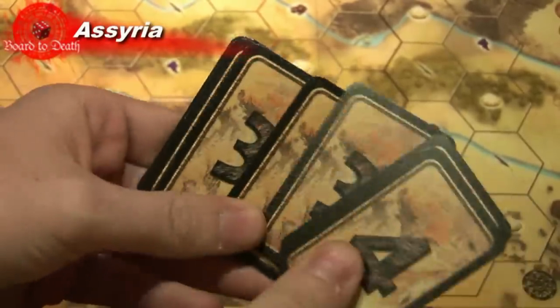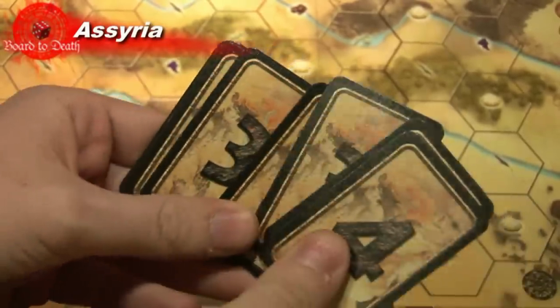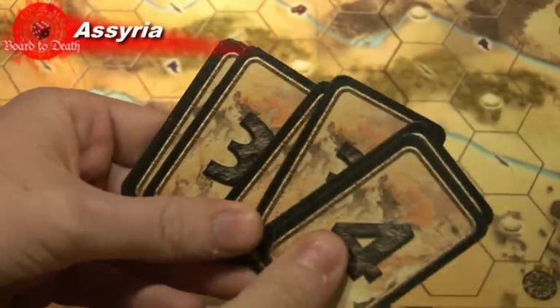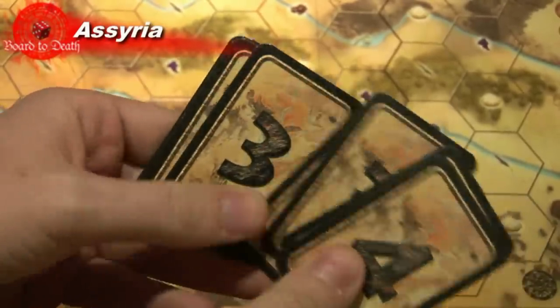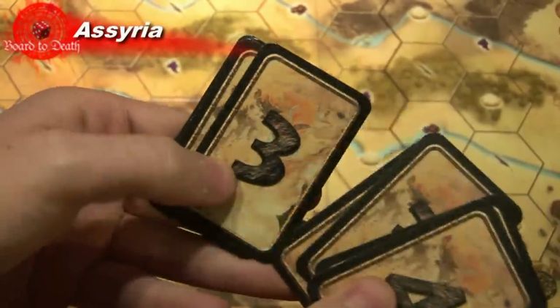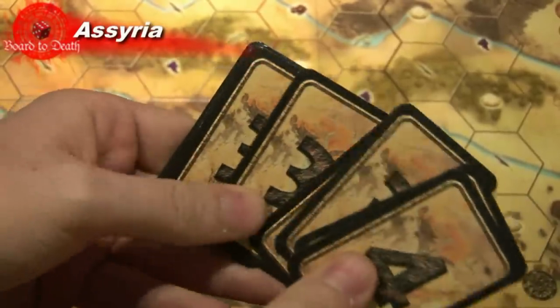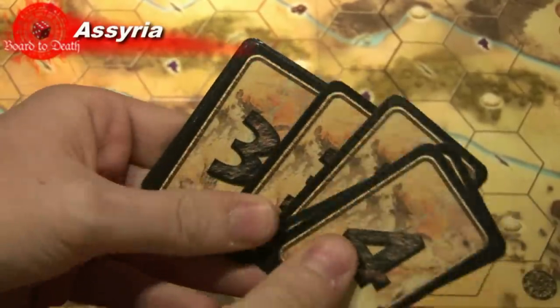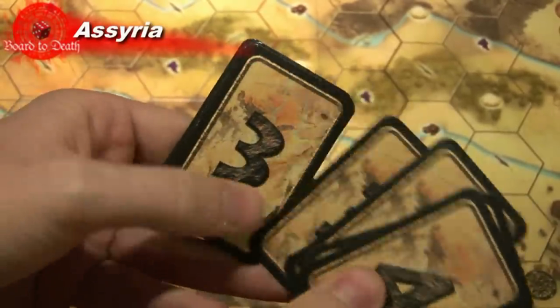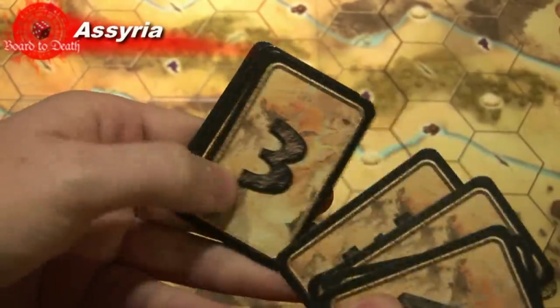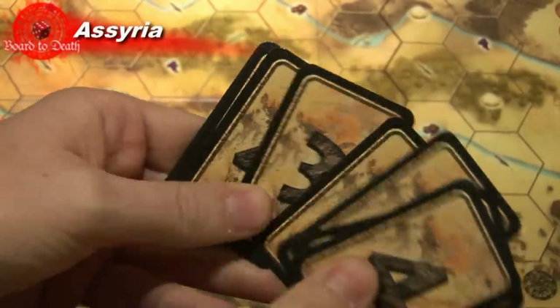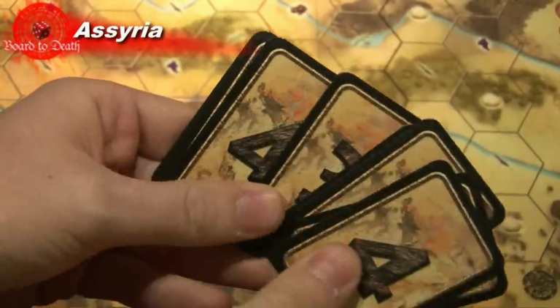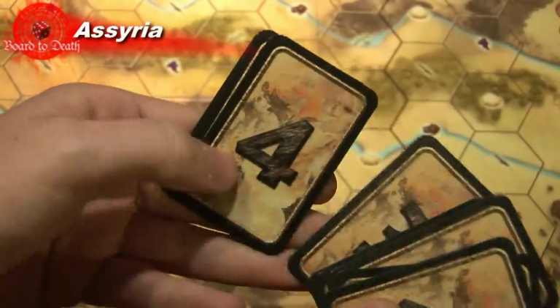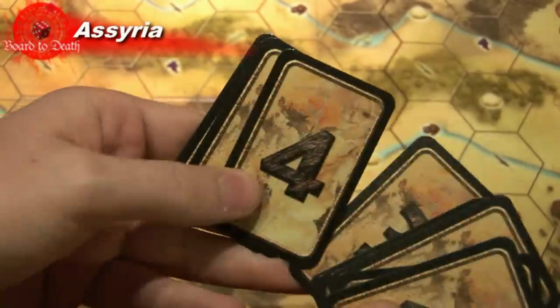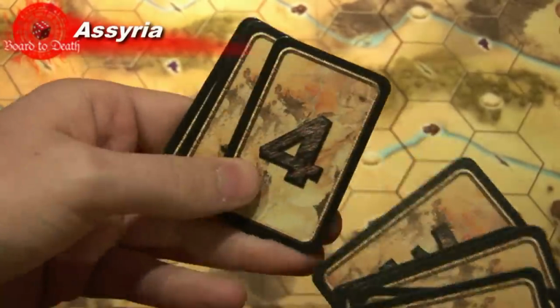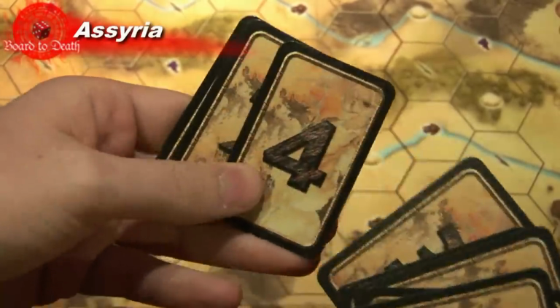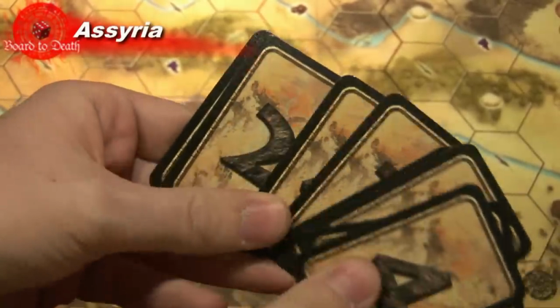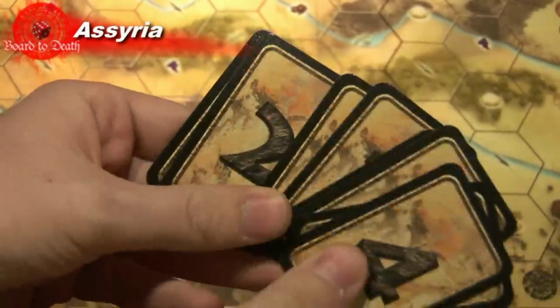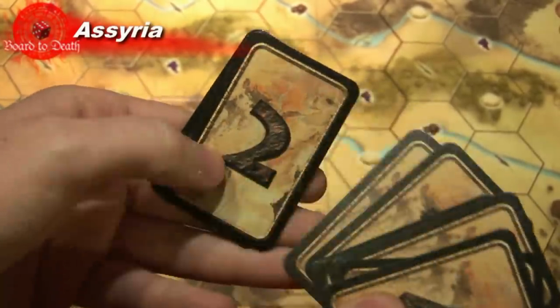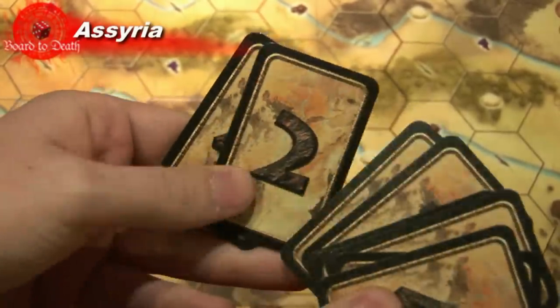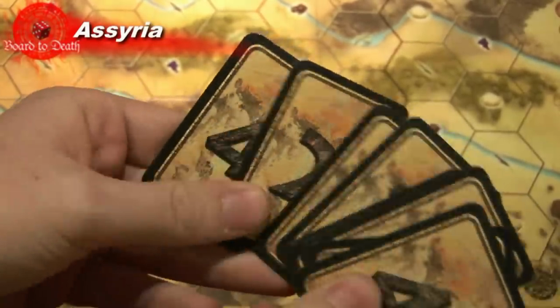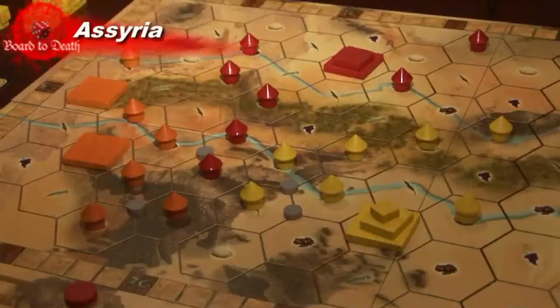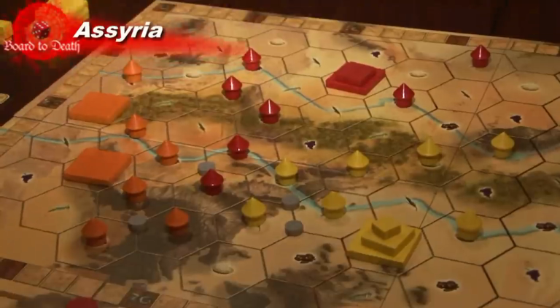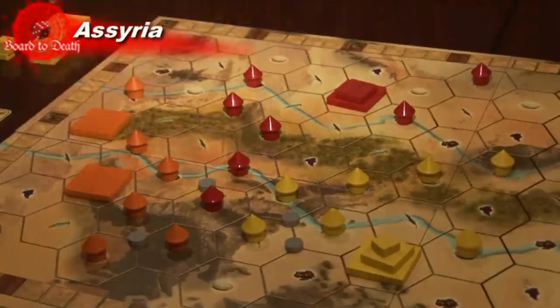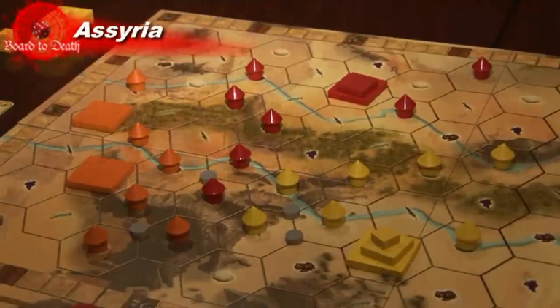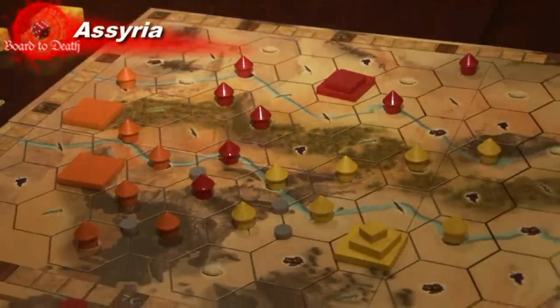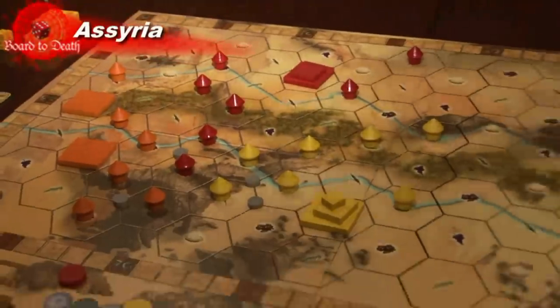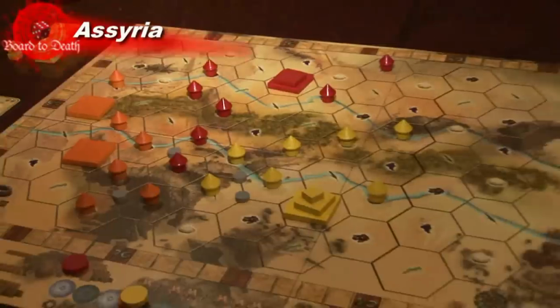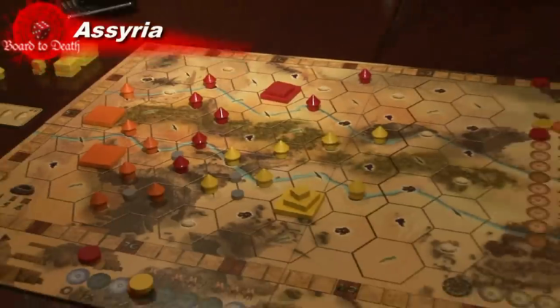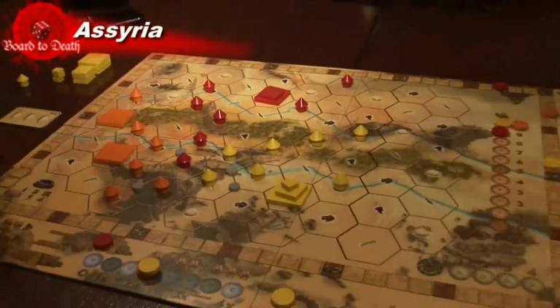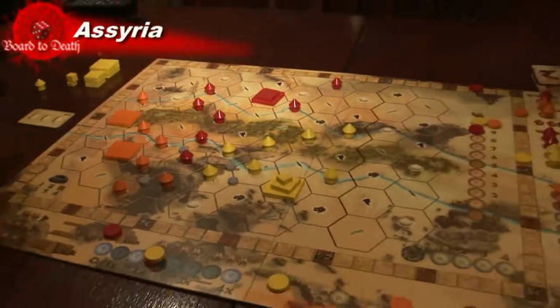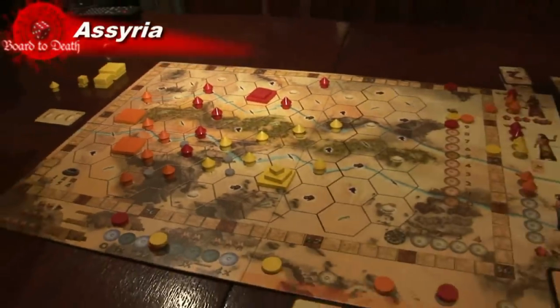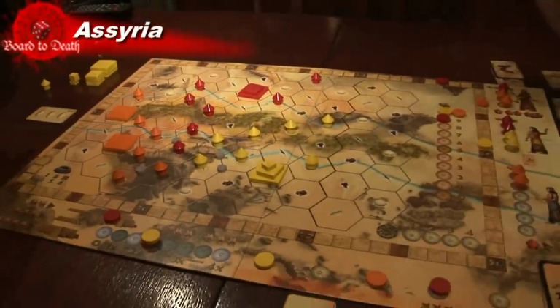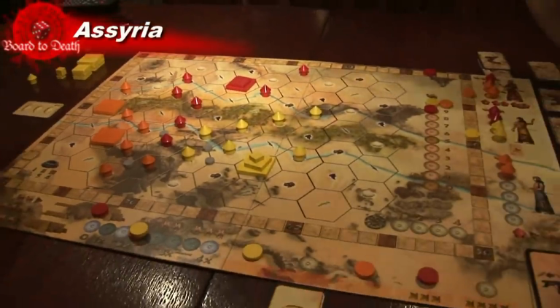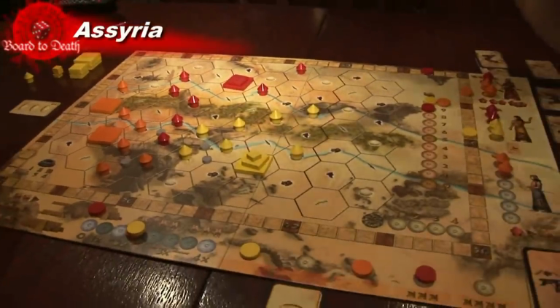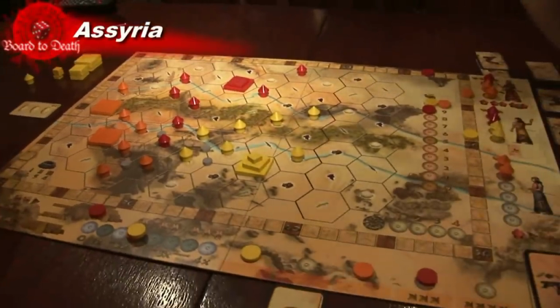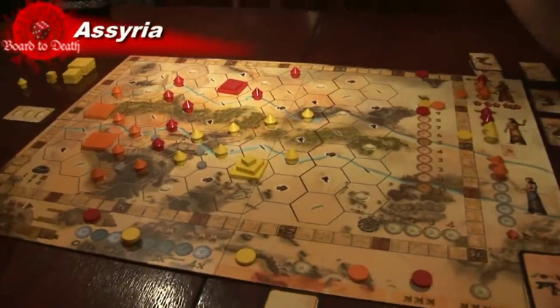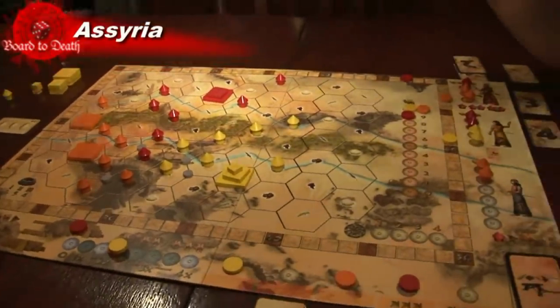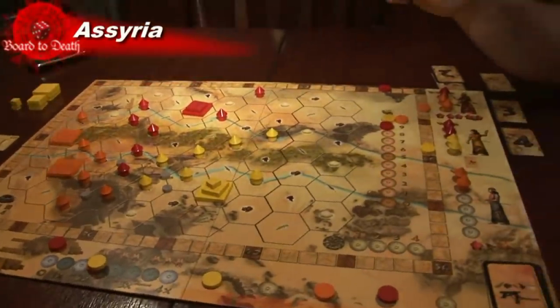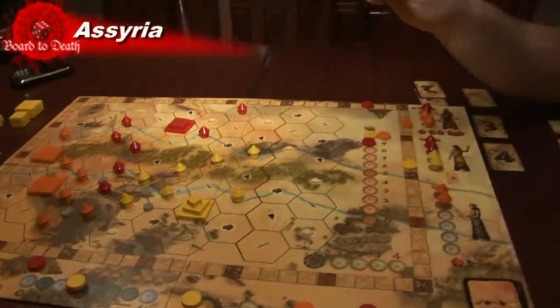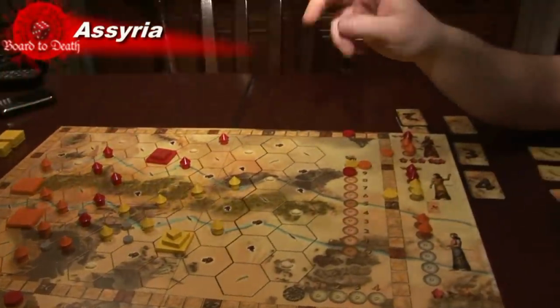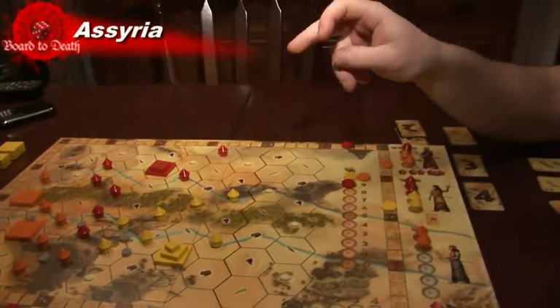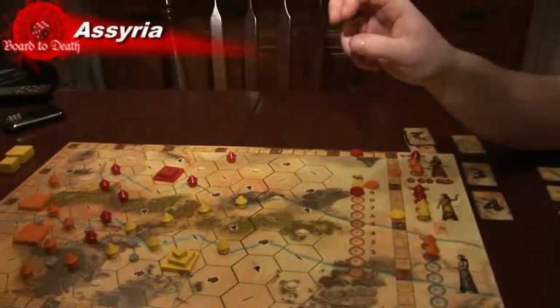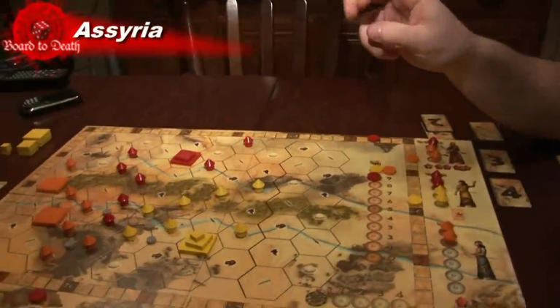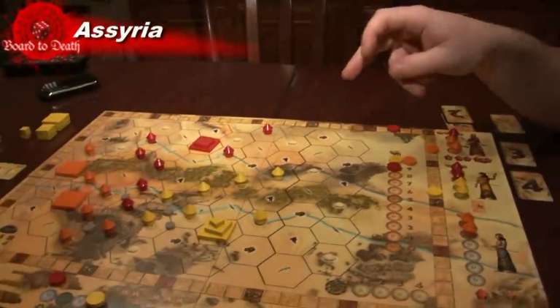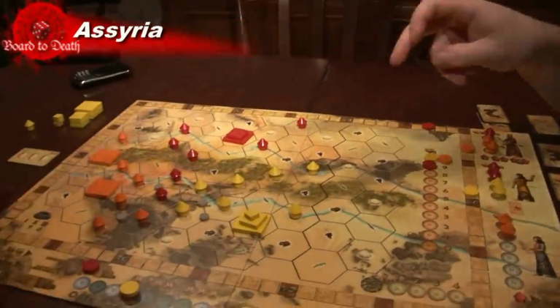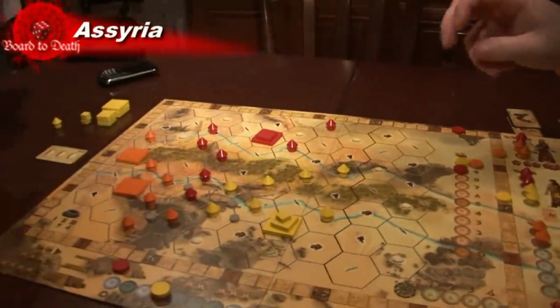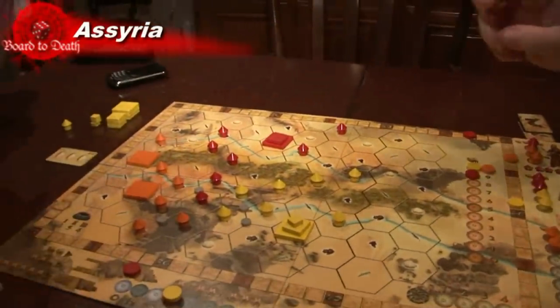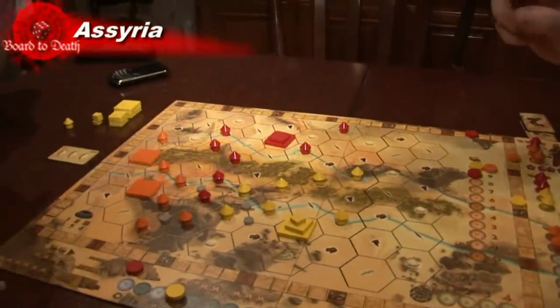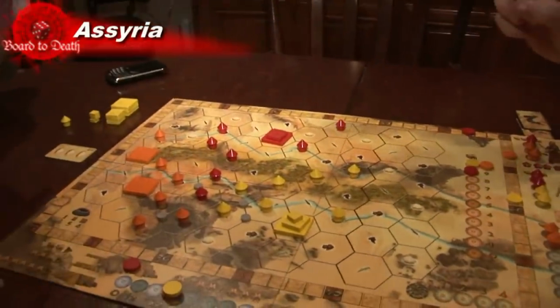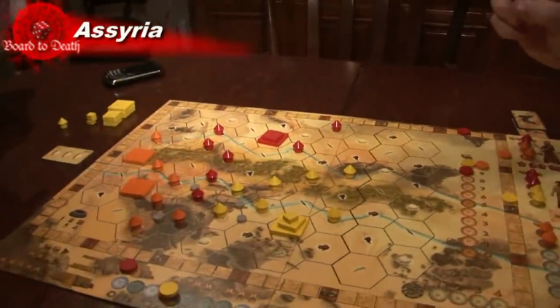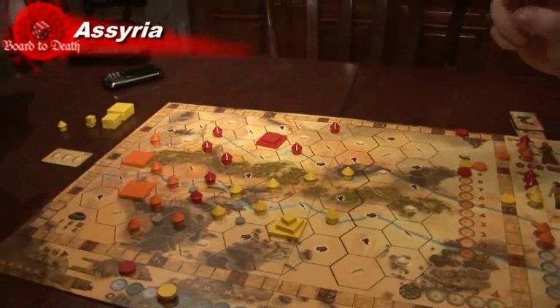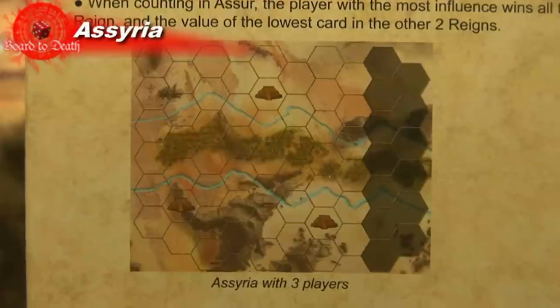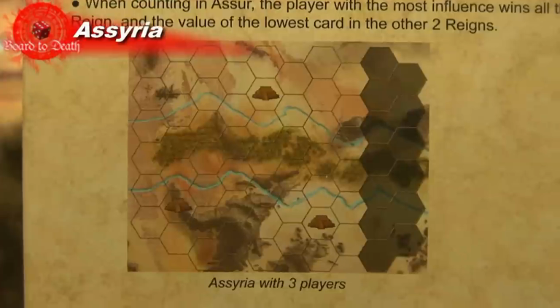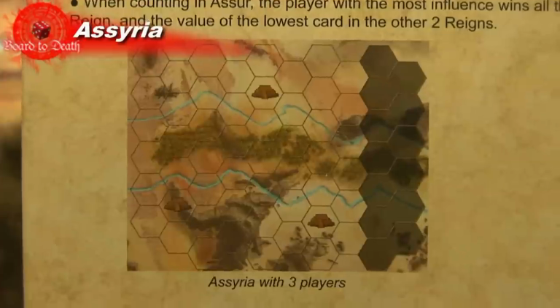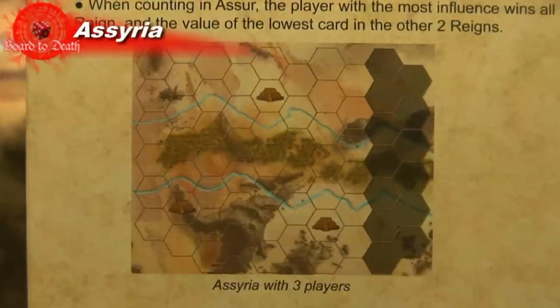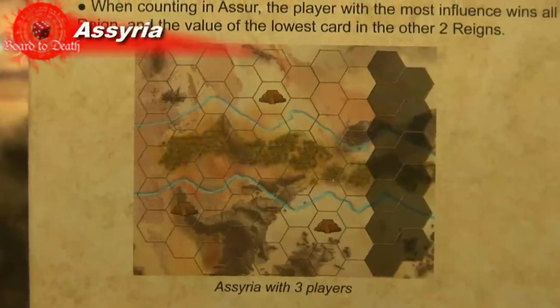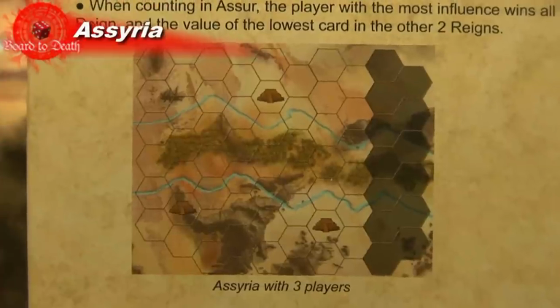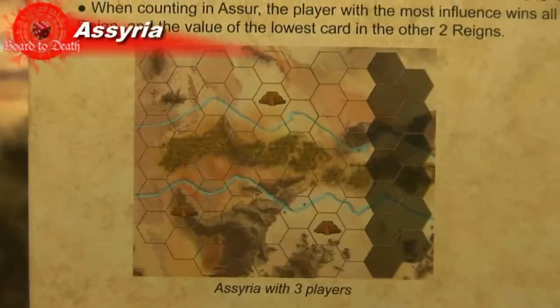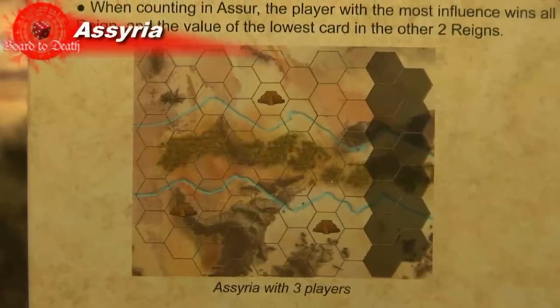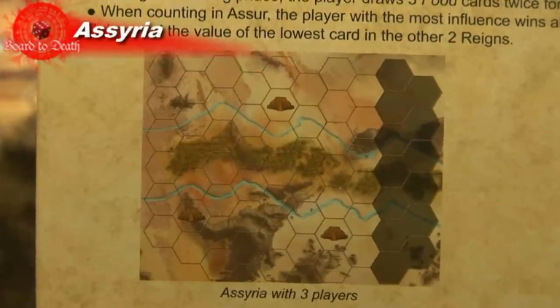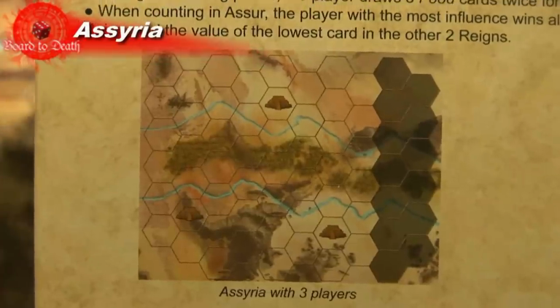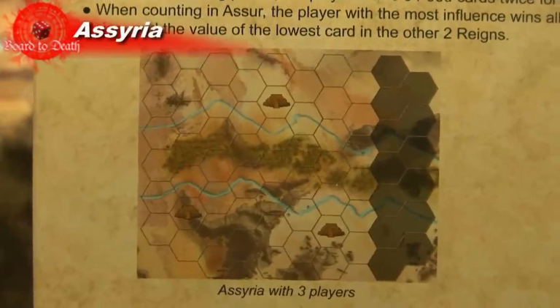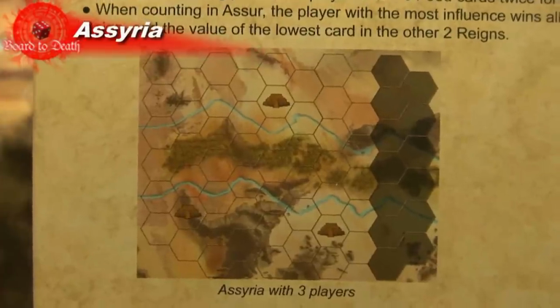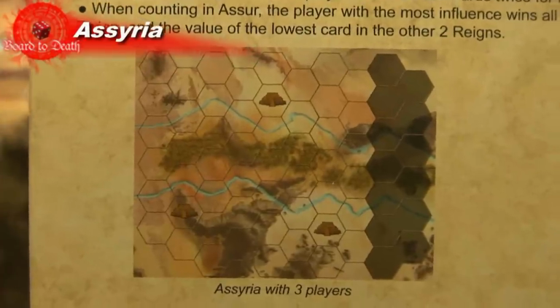The game is played in three reigns. The first has two rounds and the others have three rounds. Here's how to set up the game.